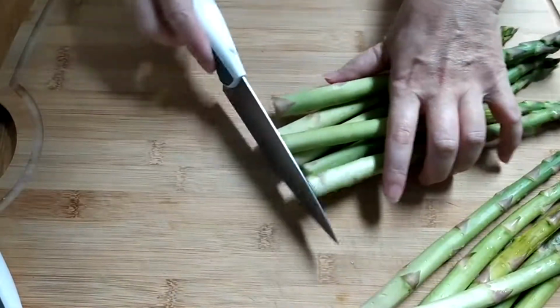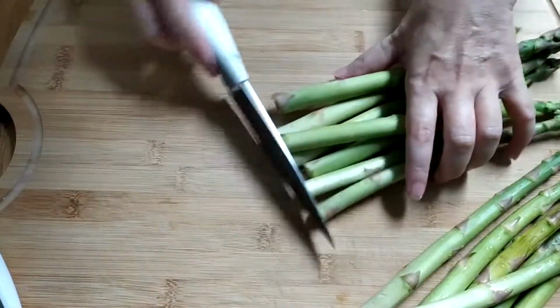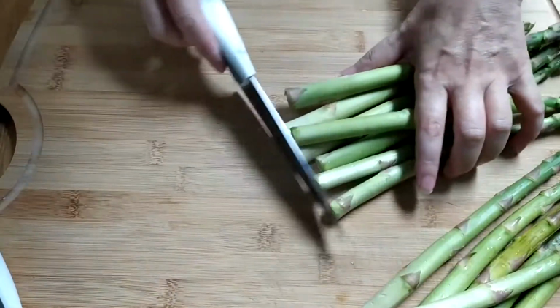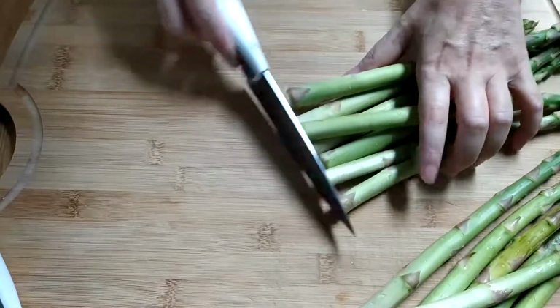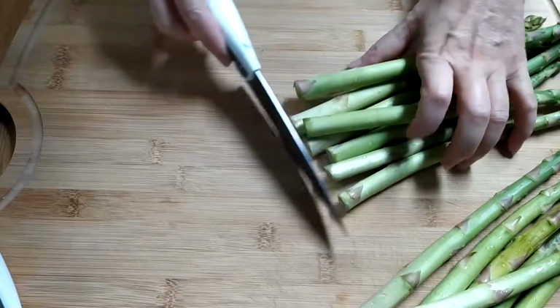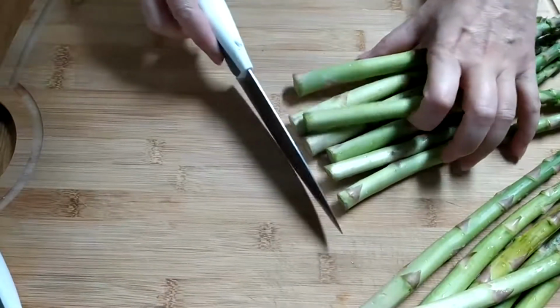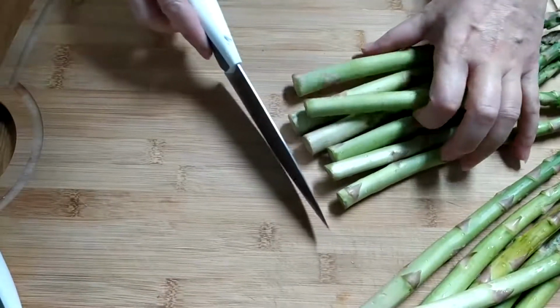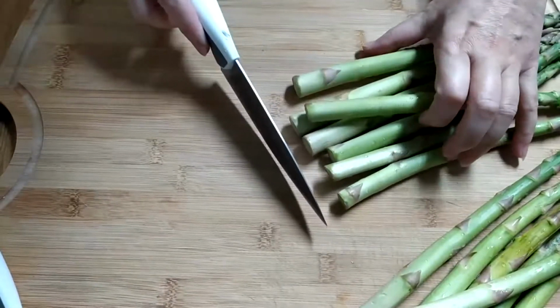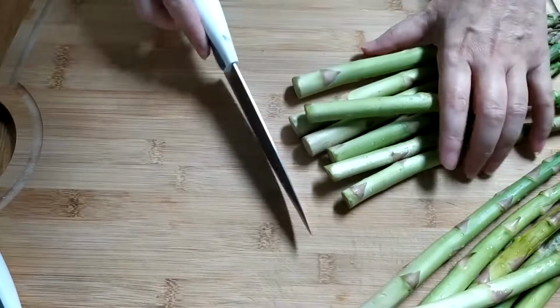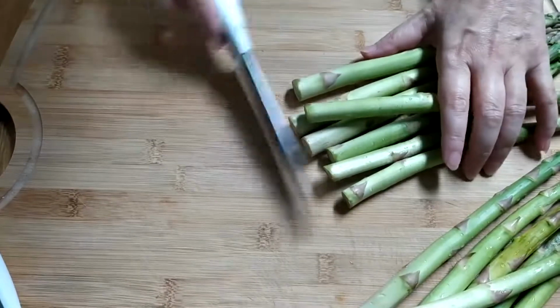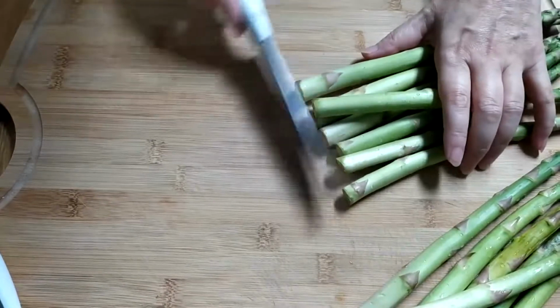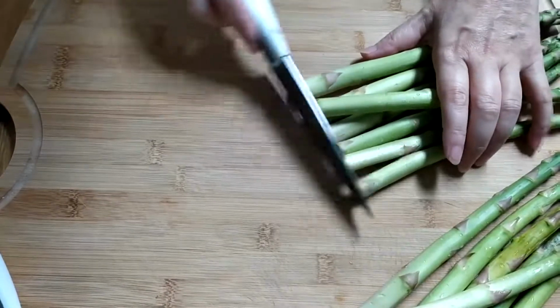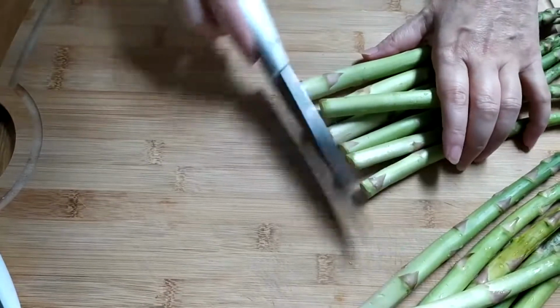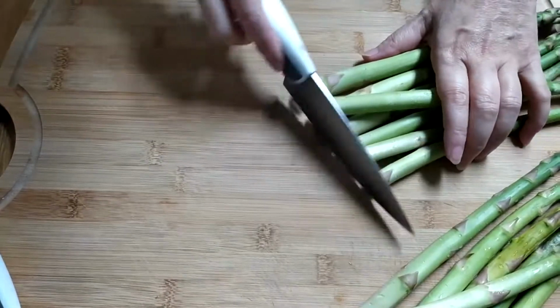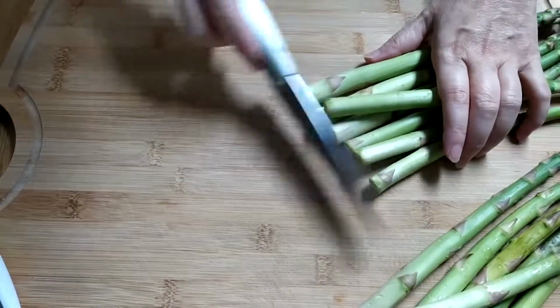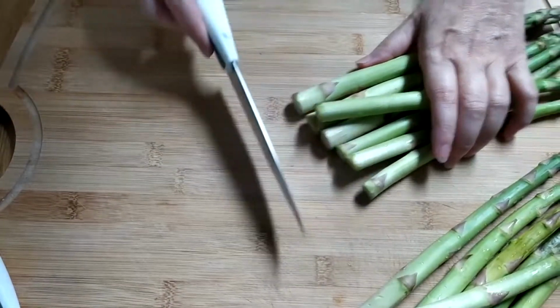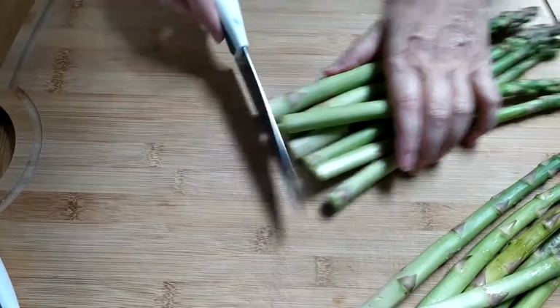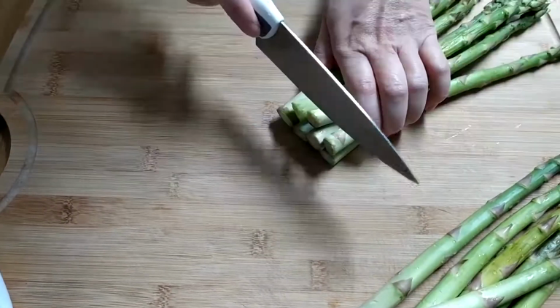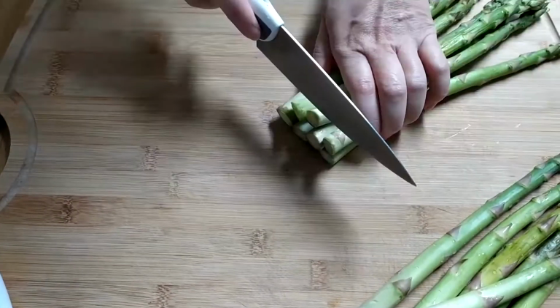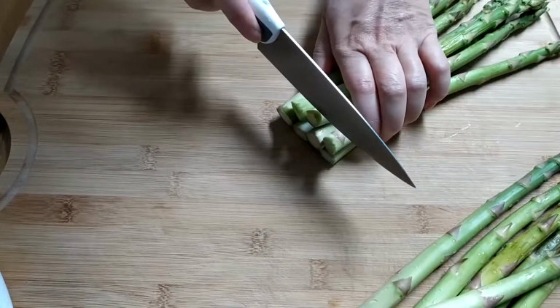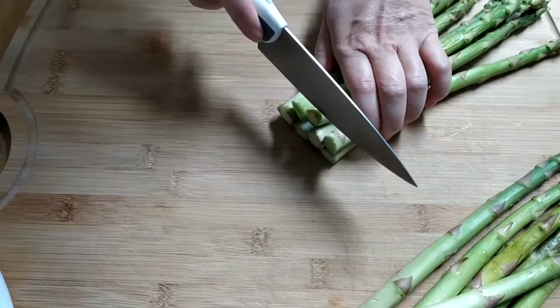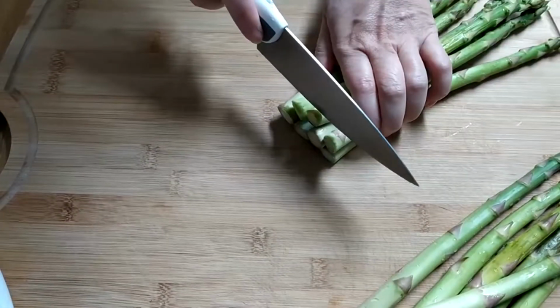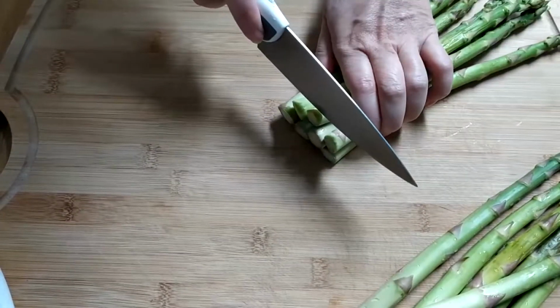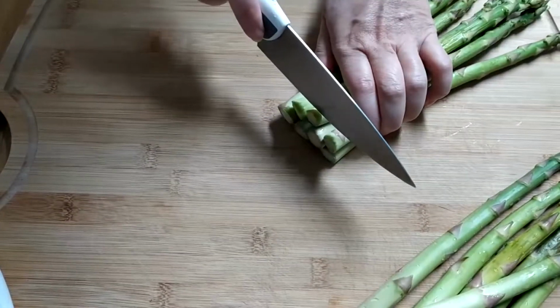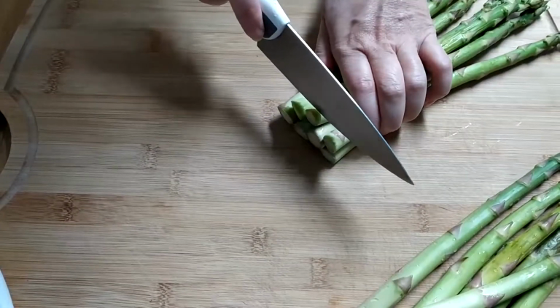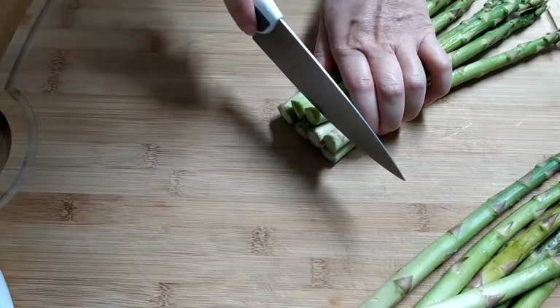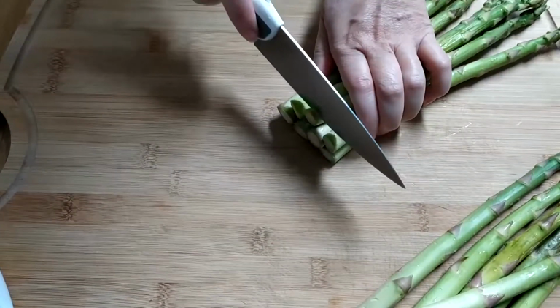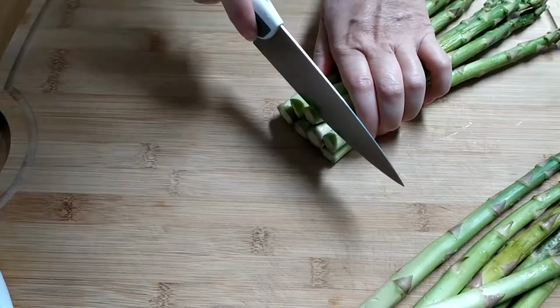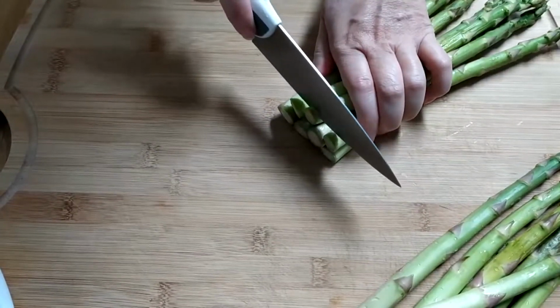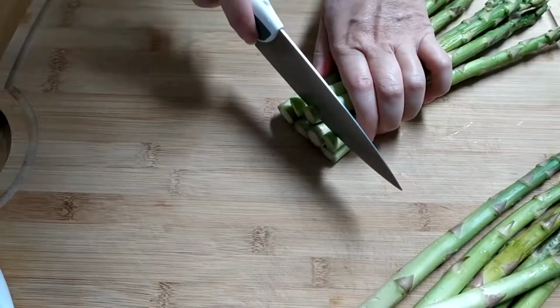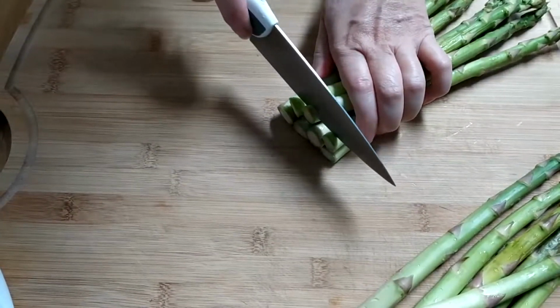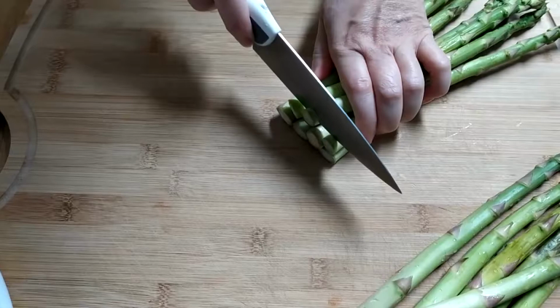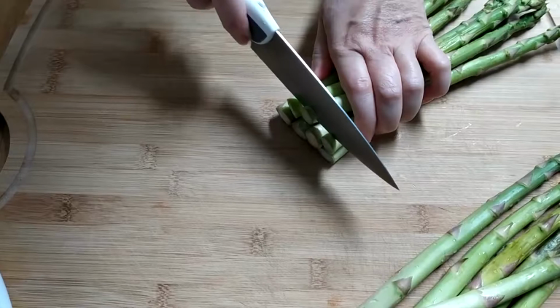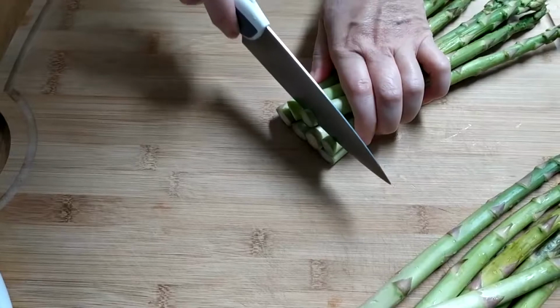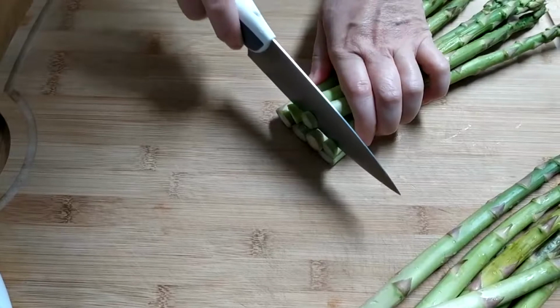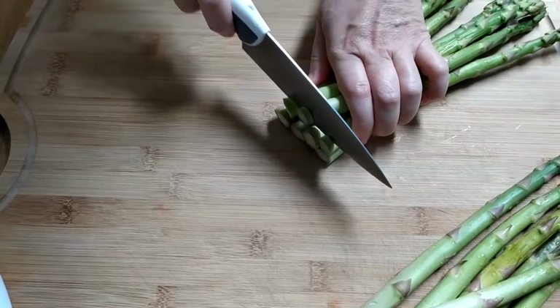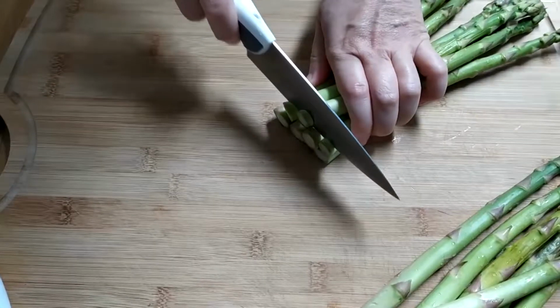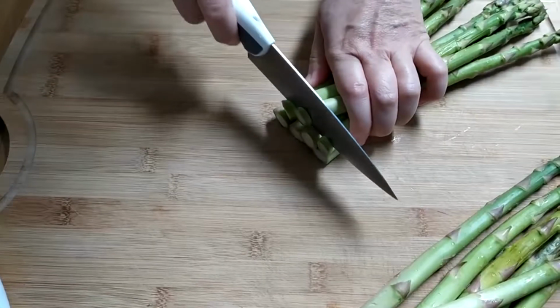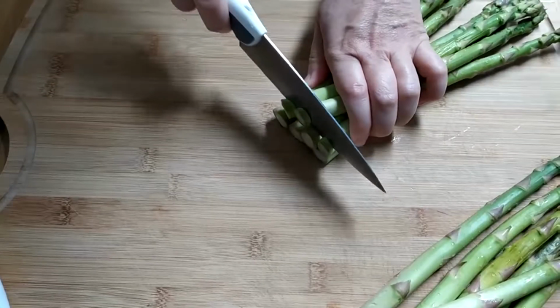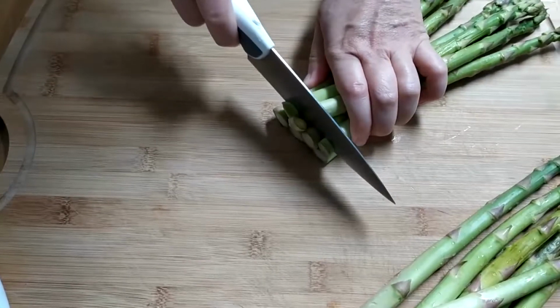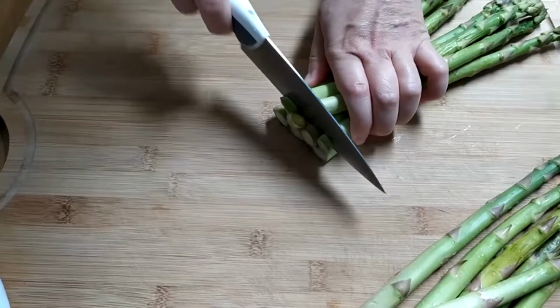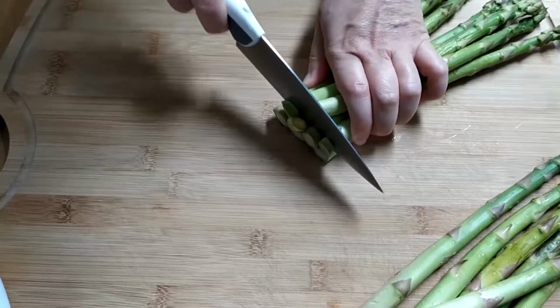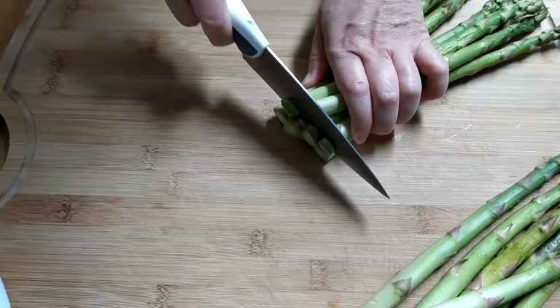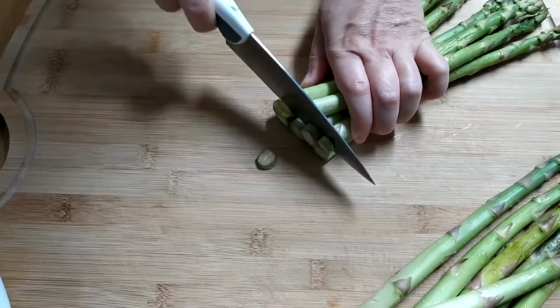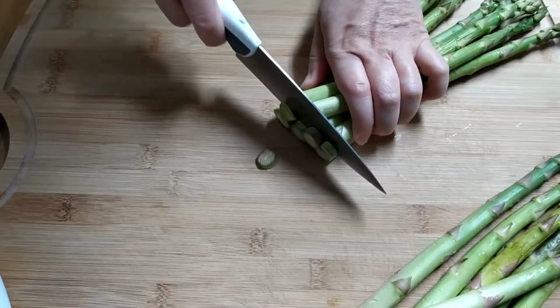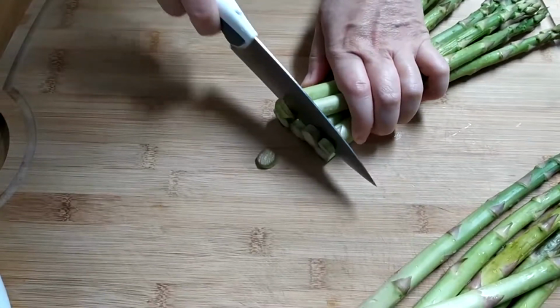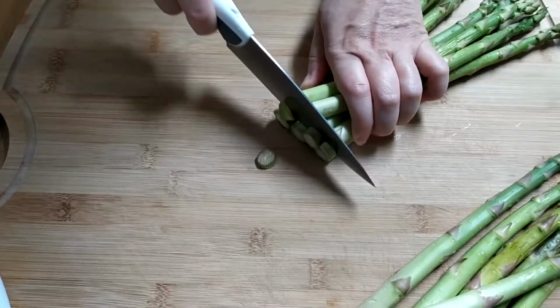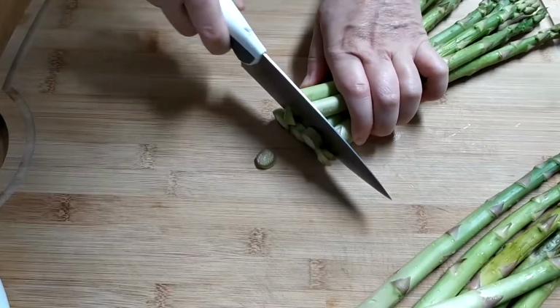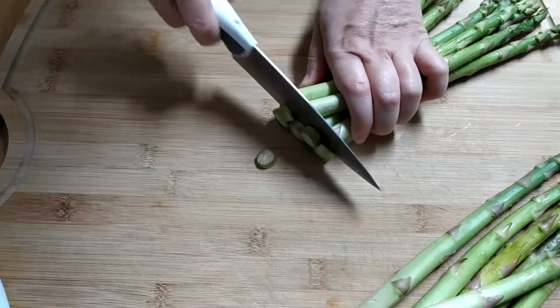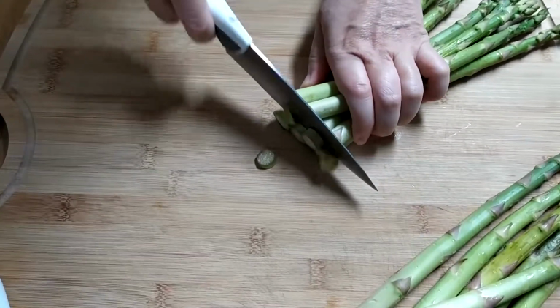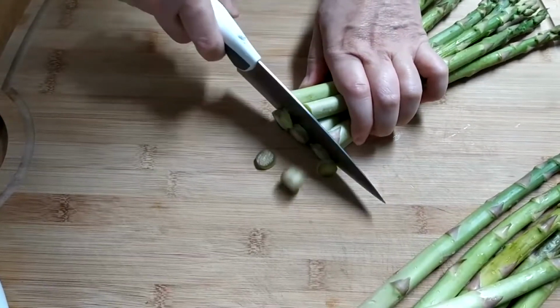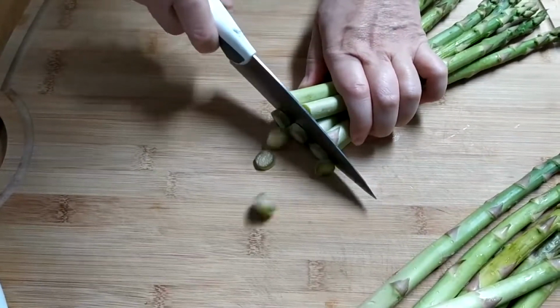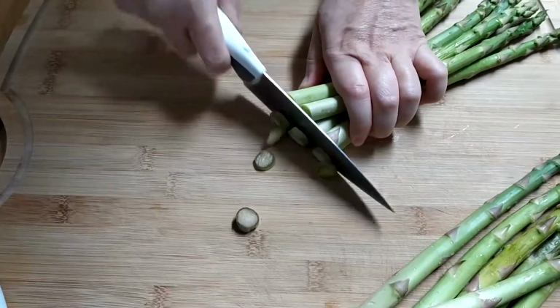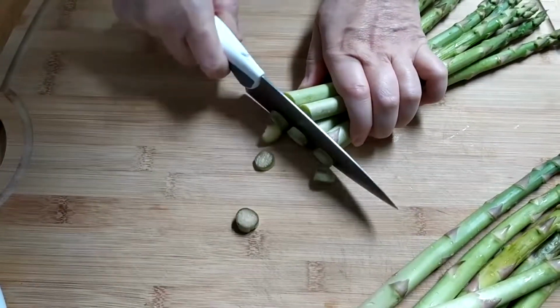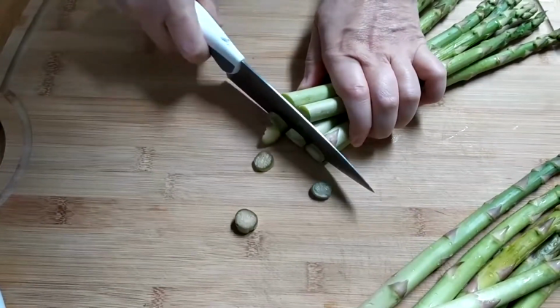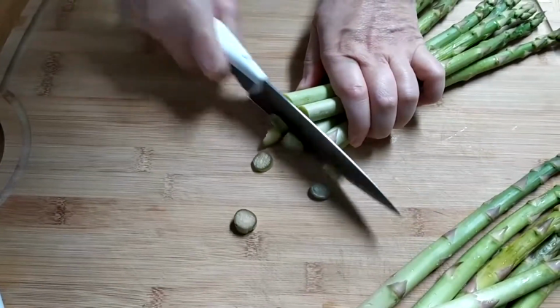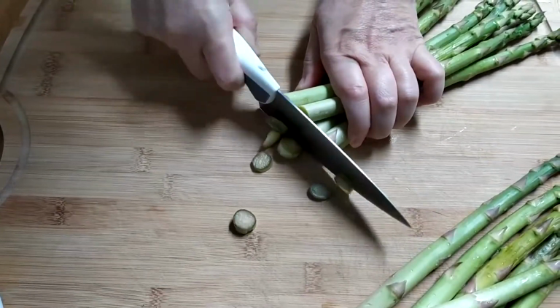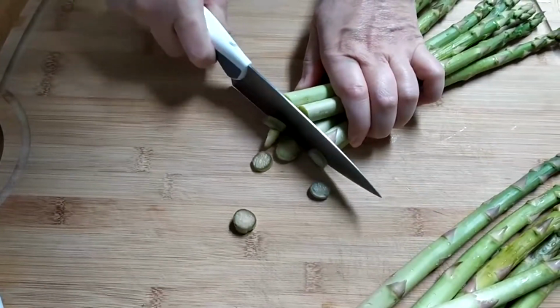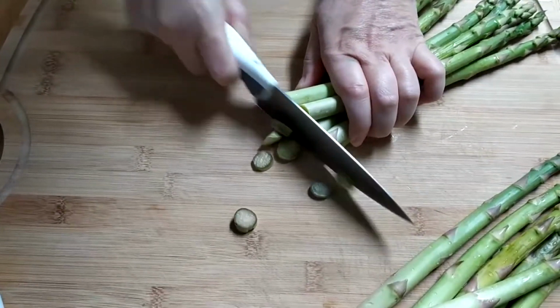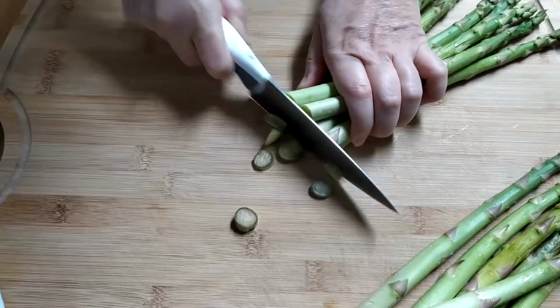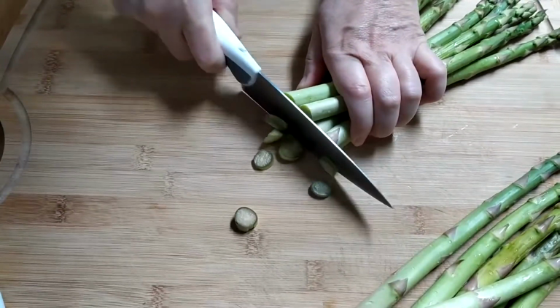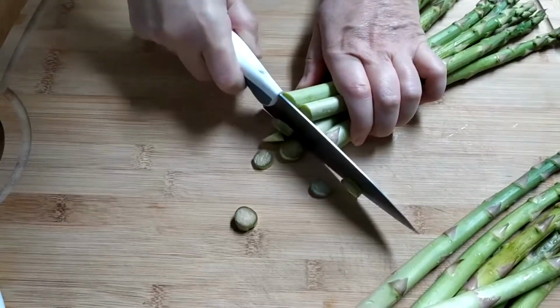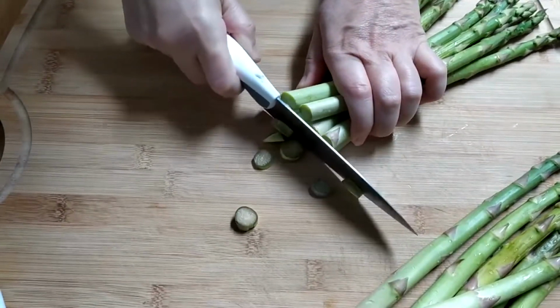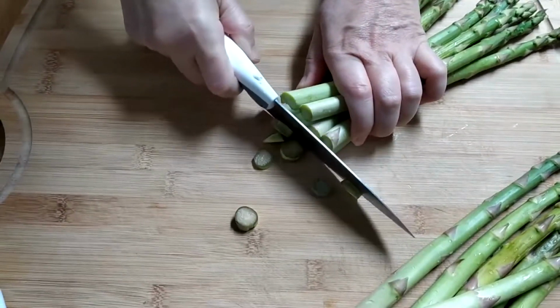Get the asparagus and clean it thoroughly. Usually the bottom of the asparagus is quite dirty, so cut it off. Make sure not to remove too much.